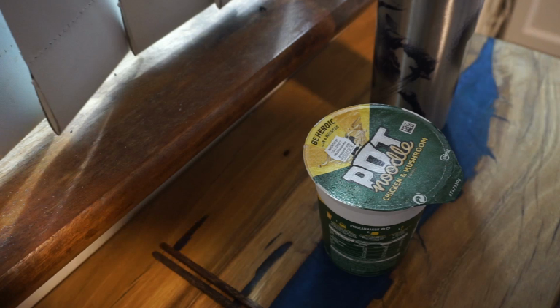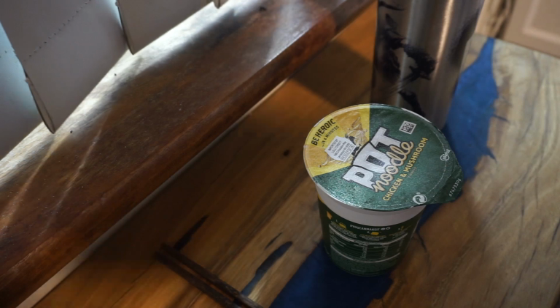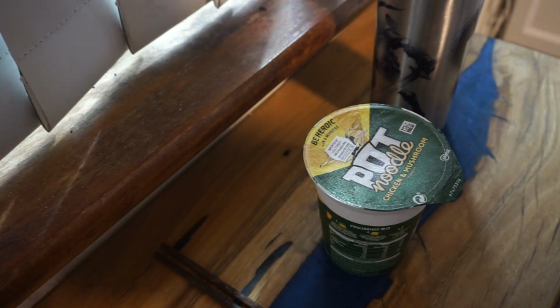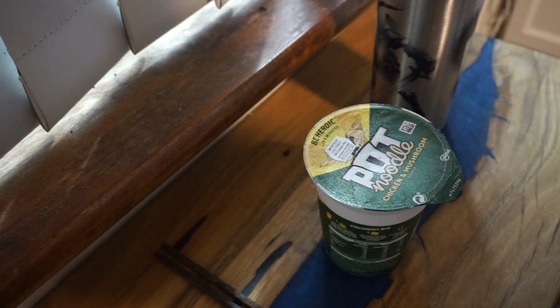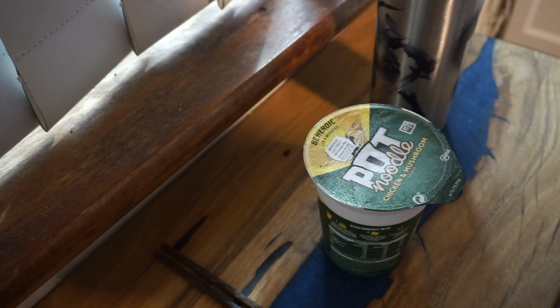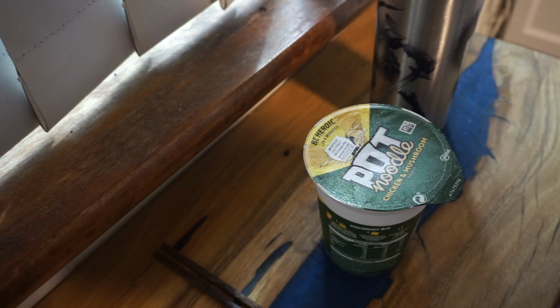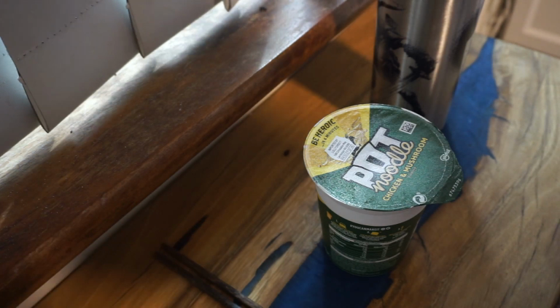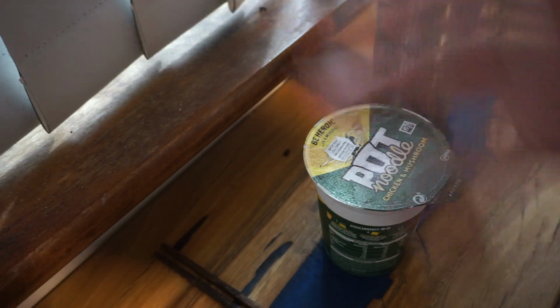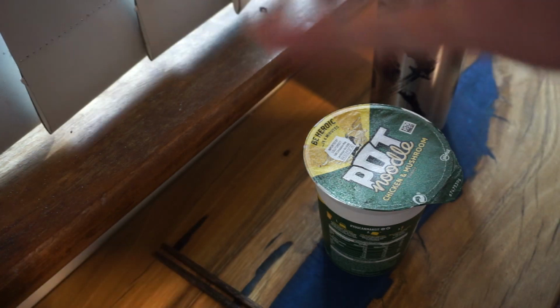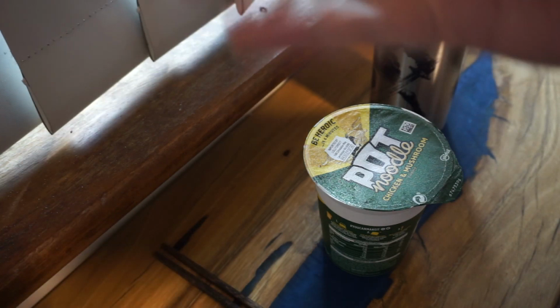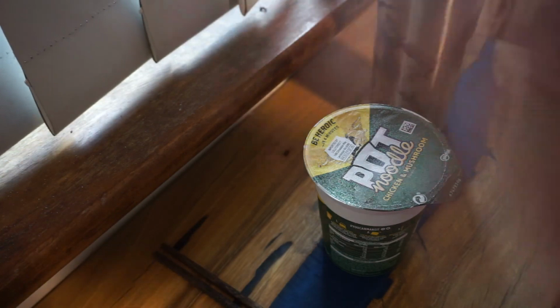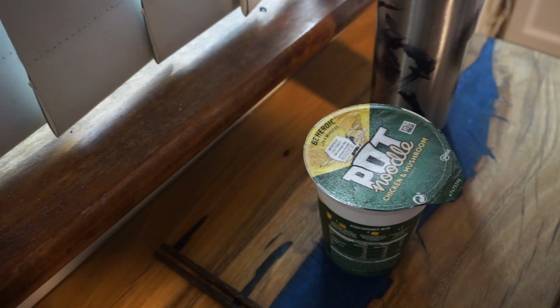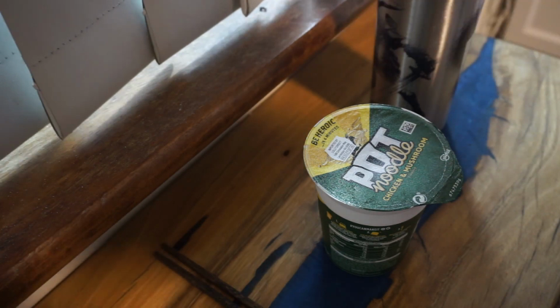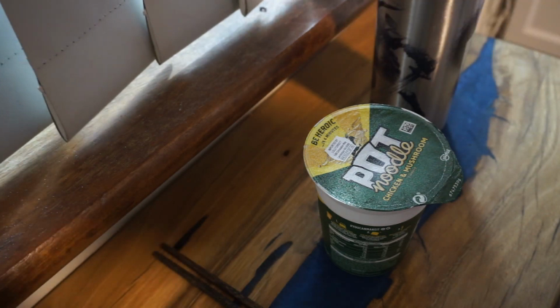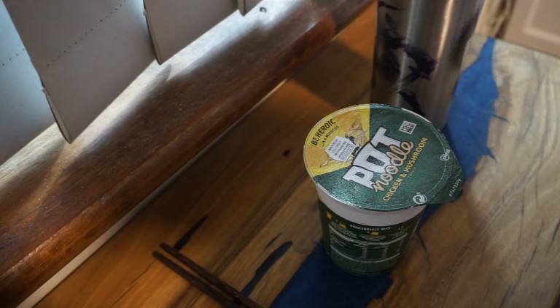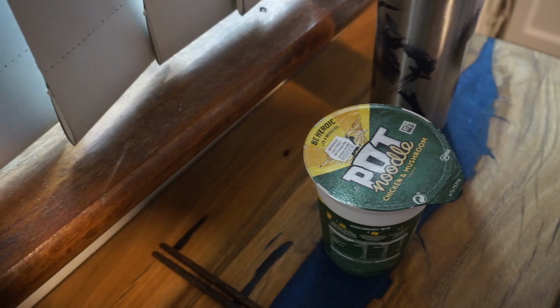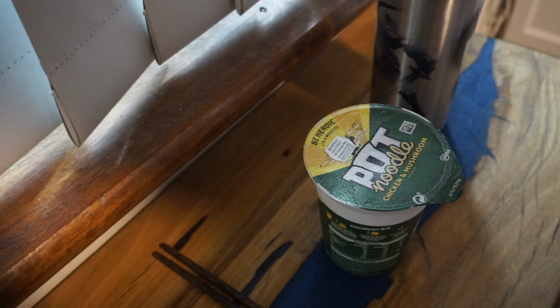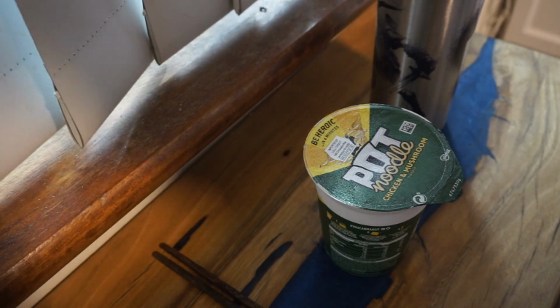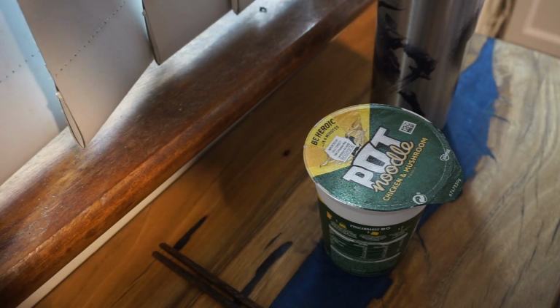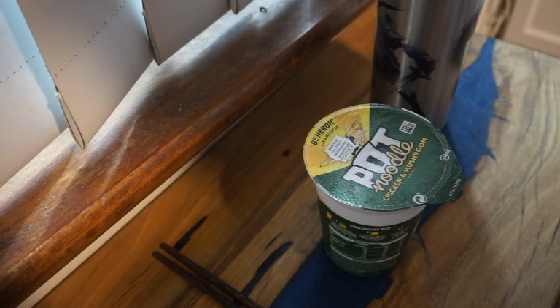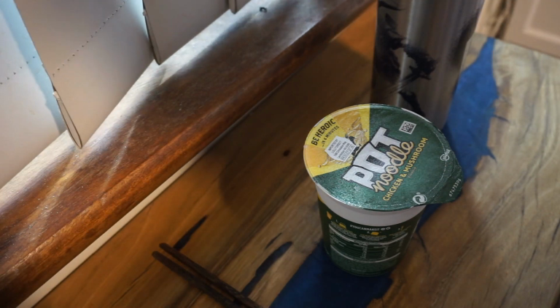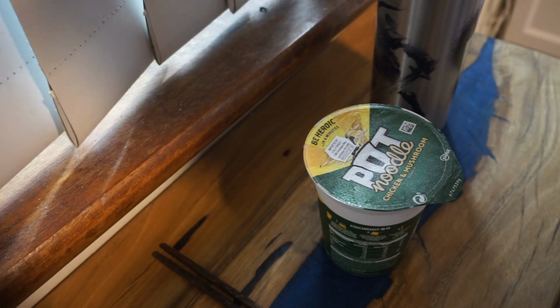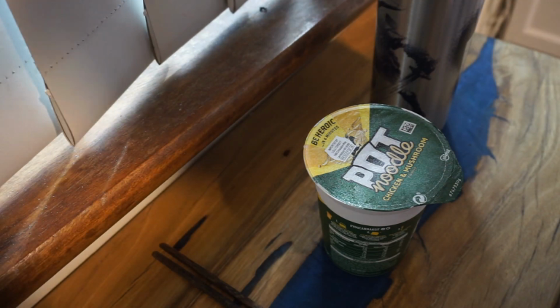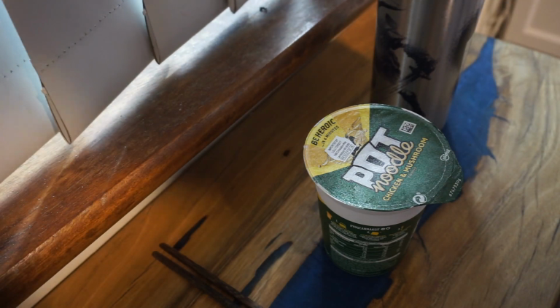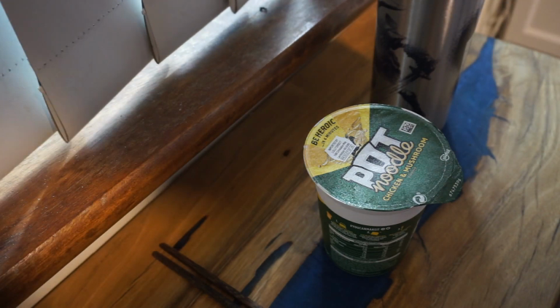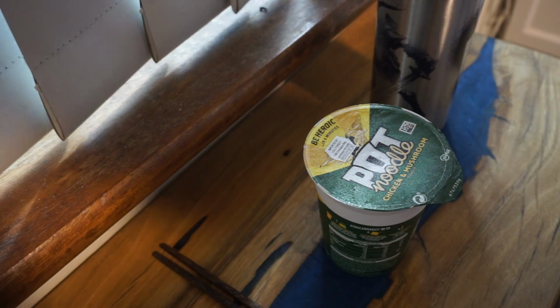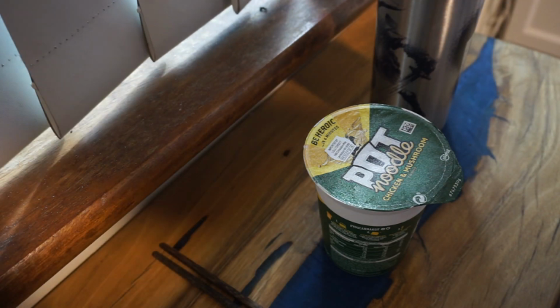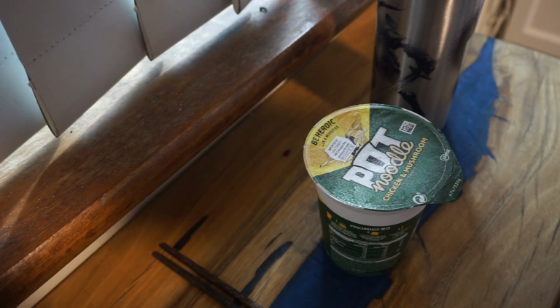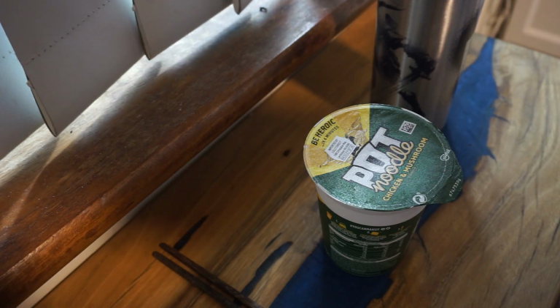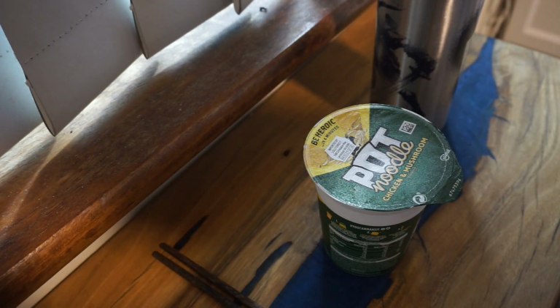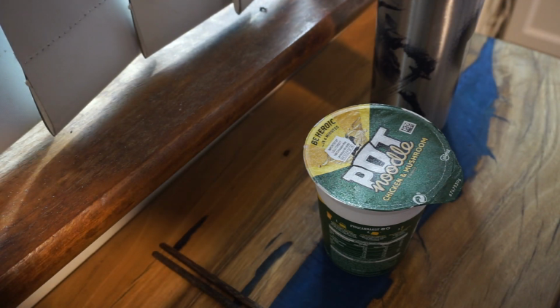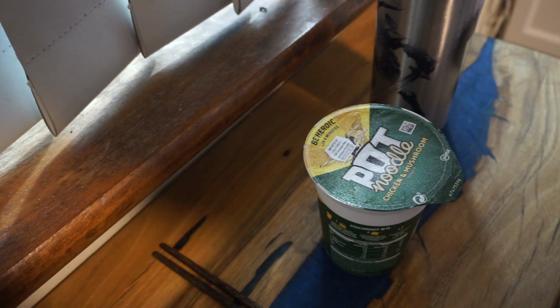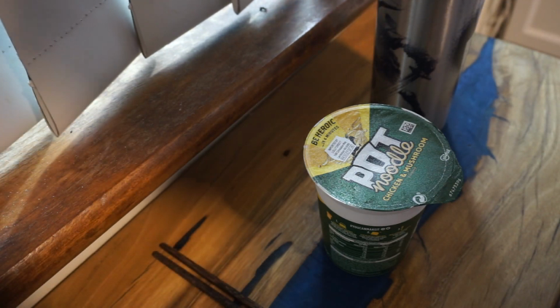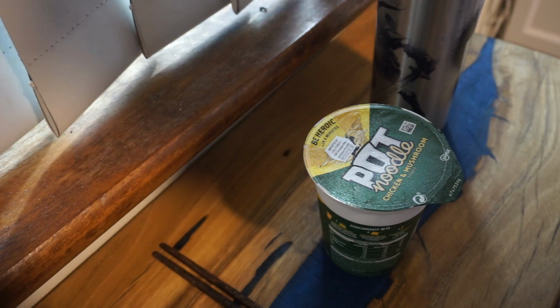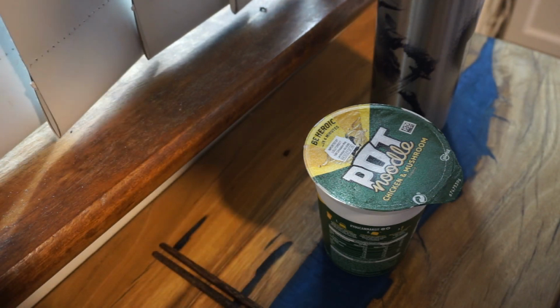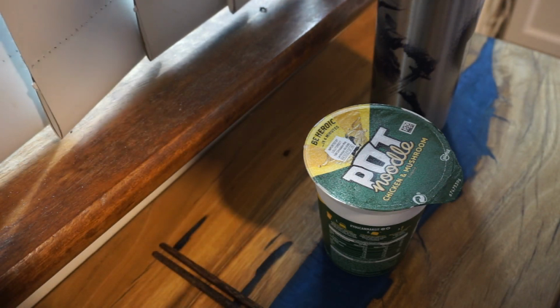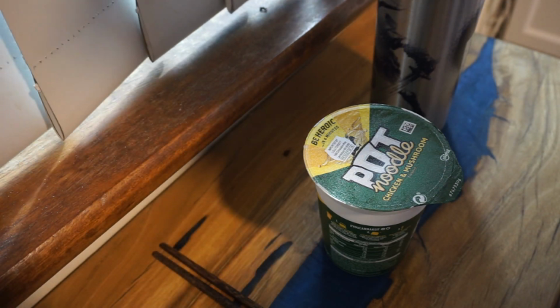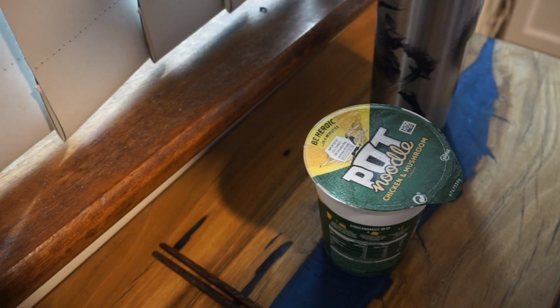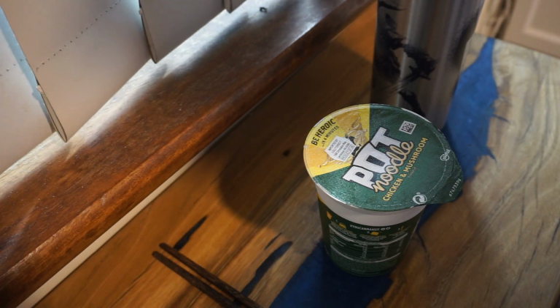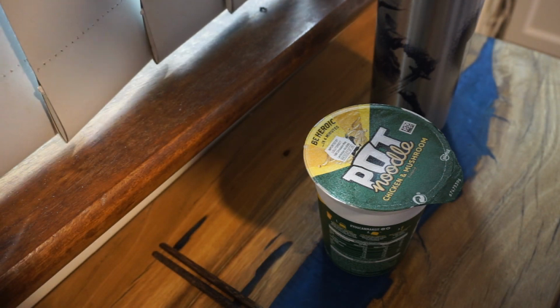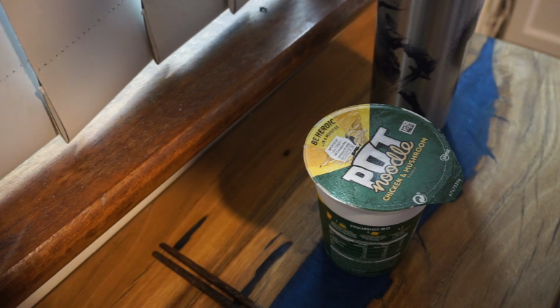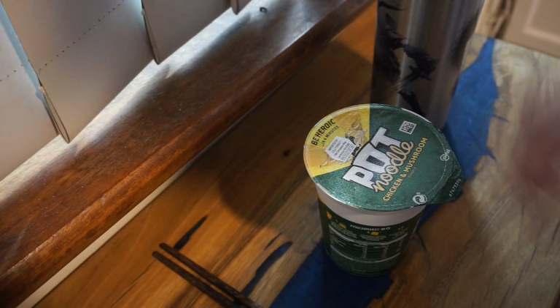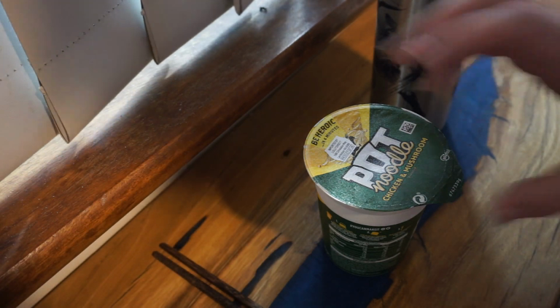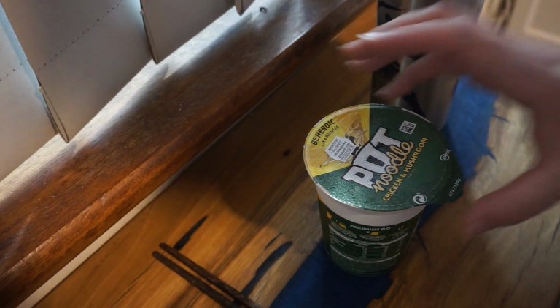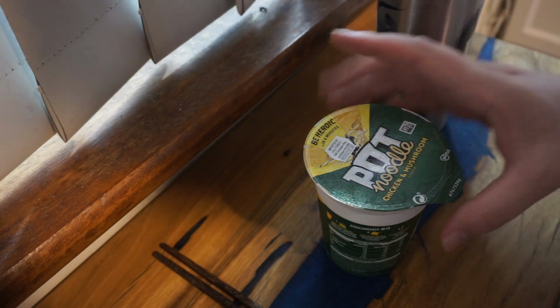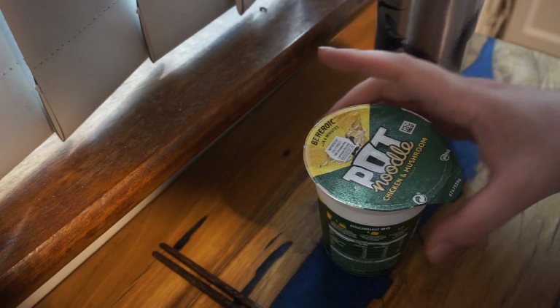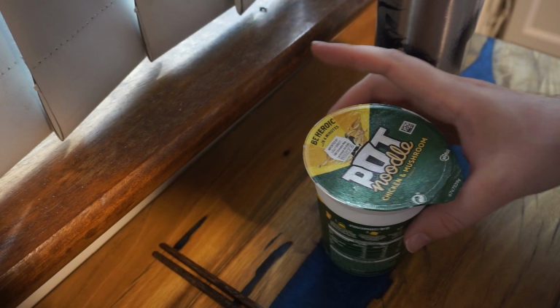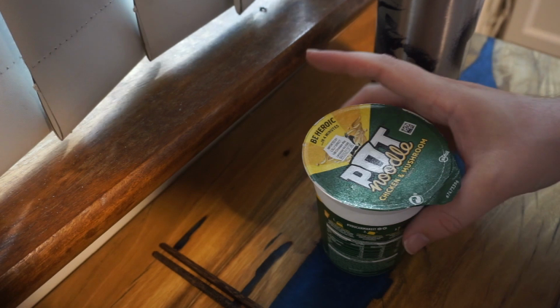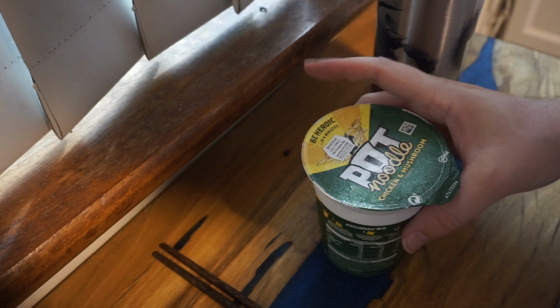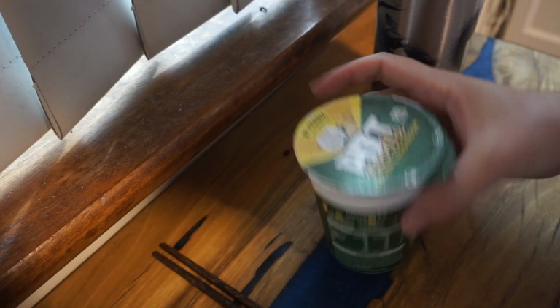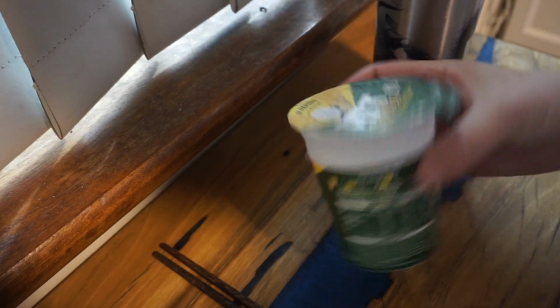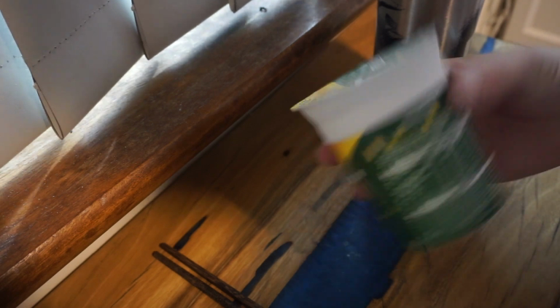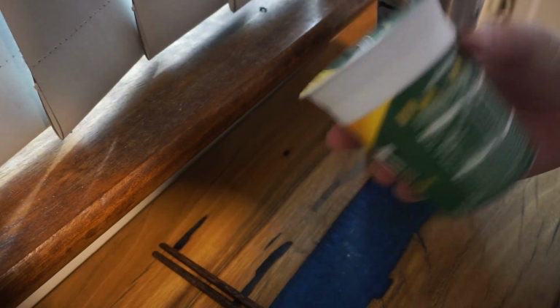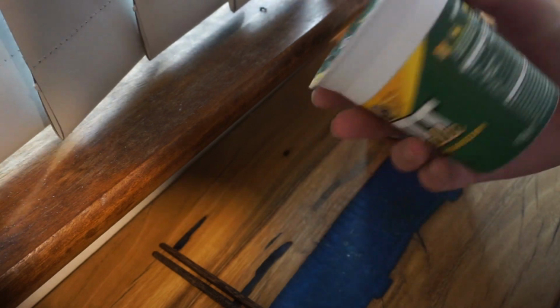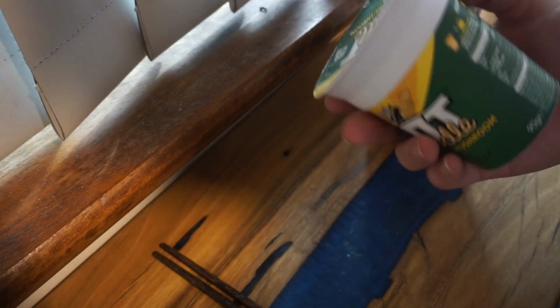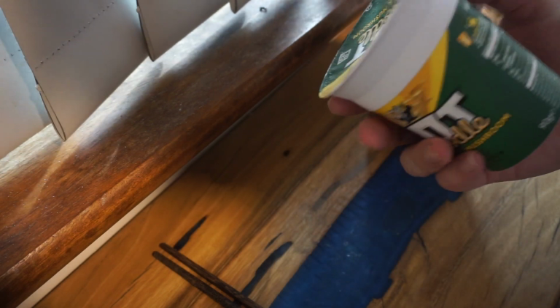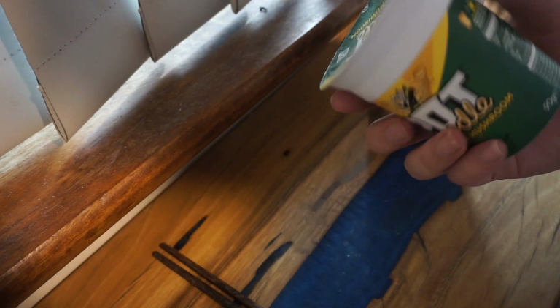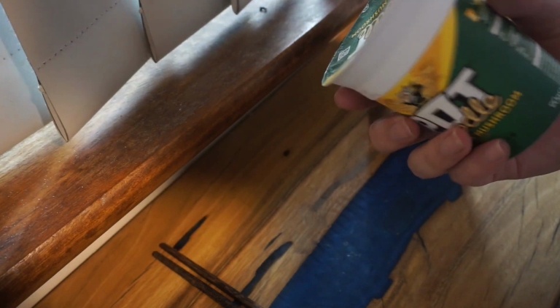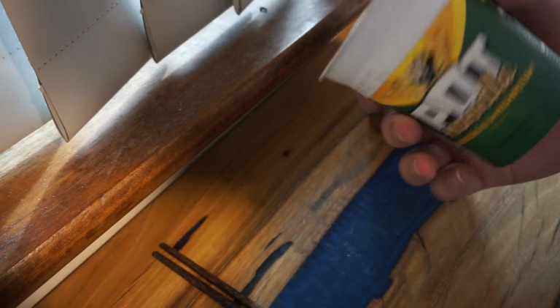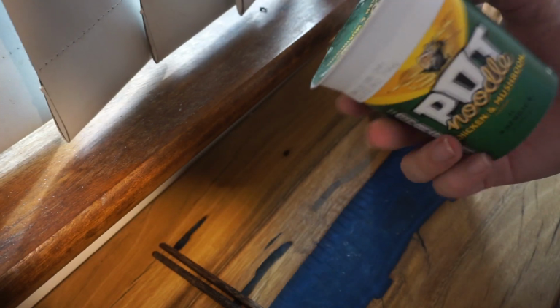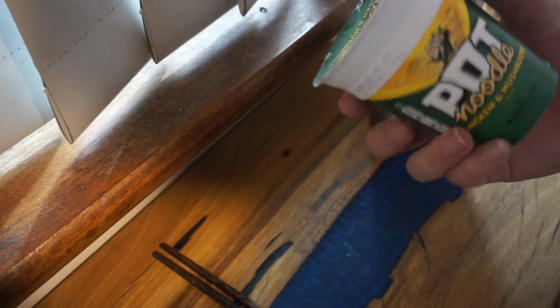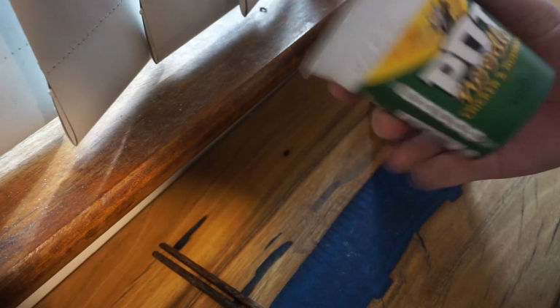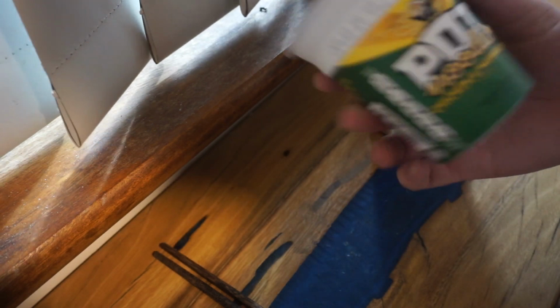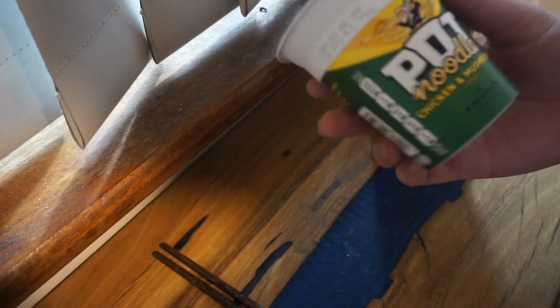G'day, g'day lads and lasses, it's your boy Lucas Kintoki, back at it again with another Instant Meal Chronicles.